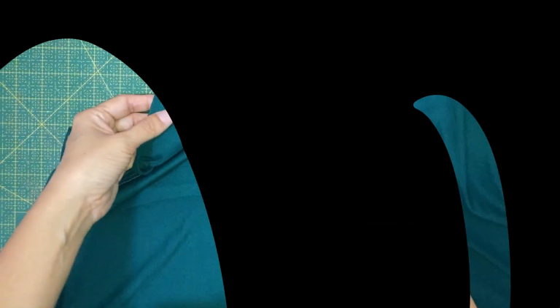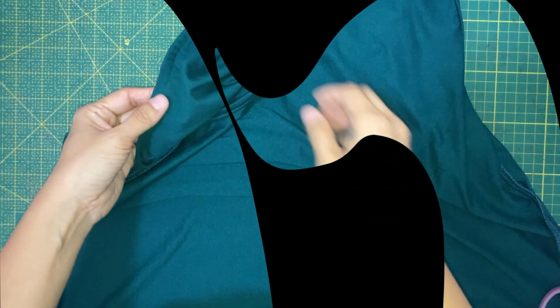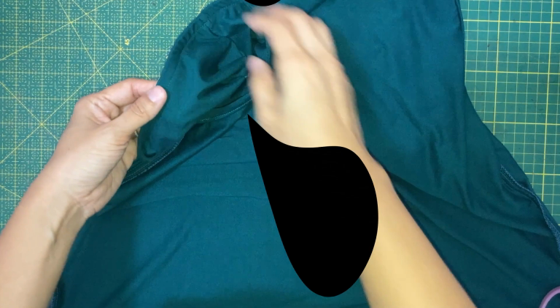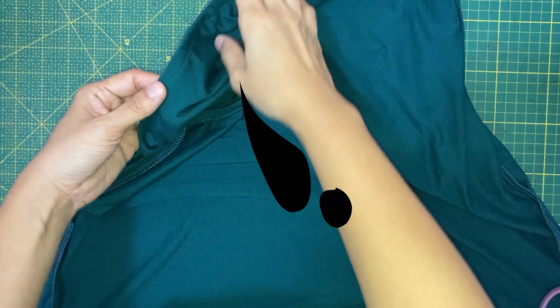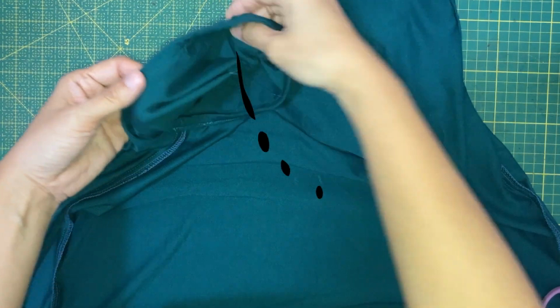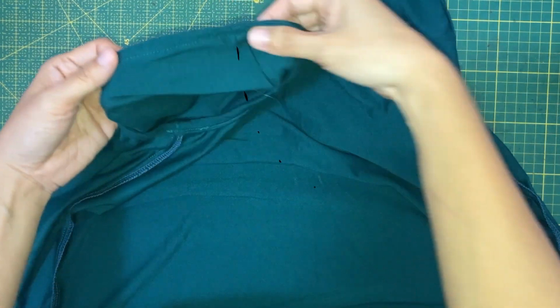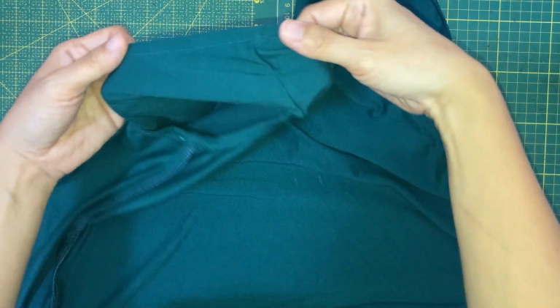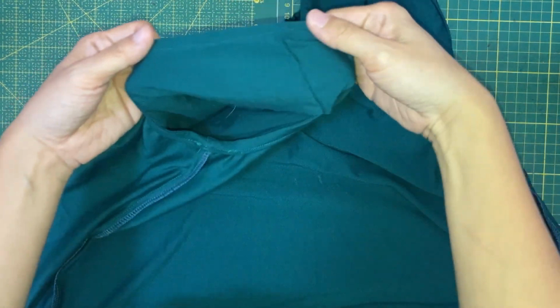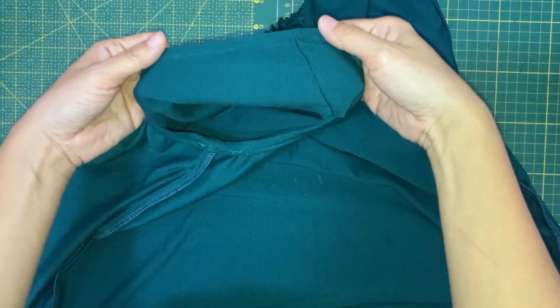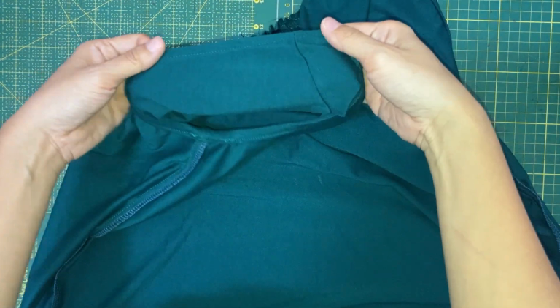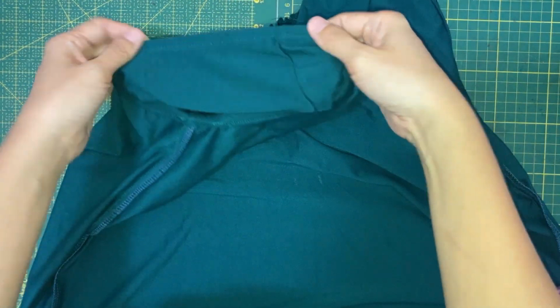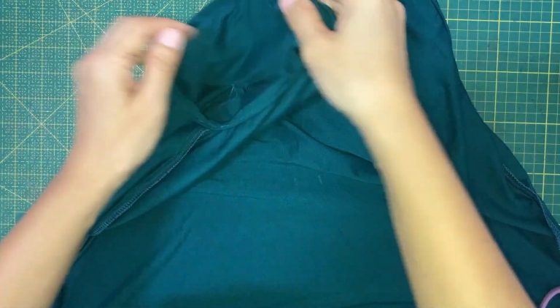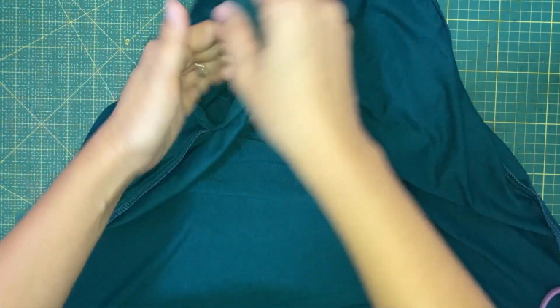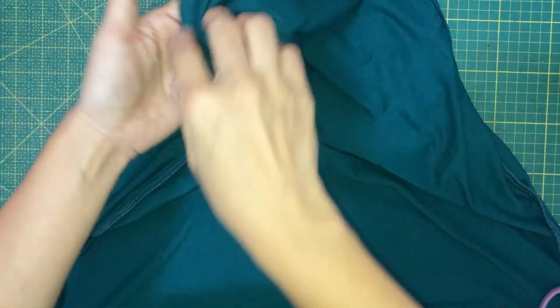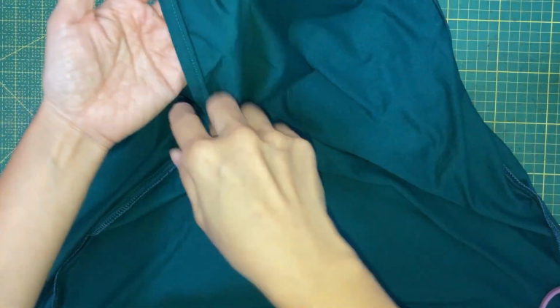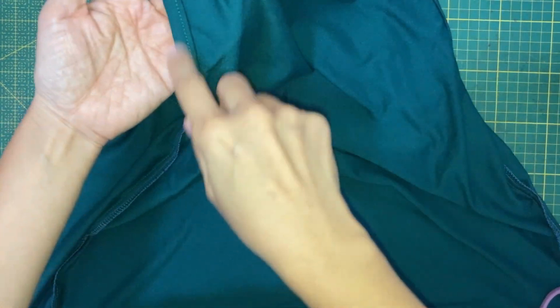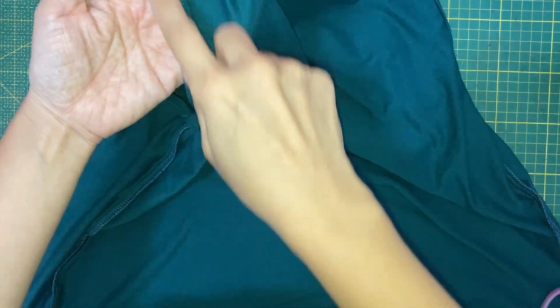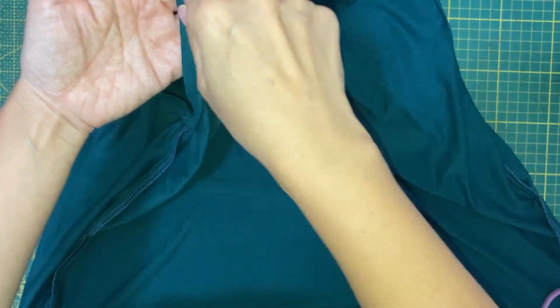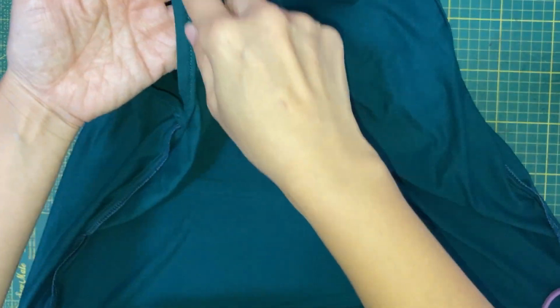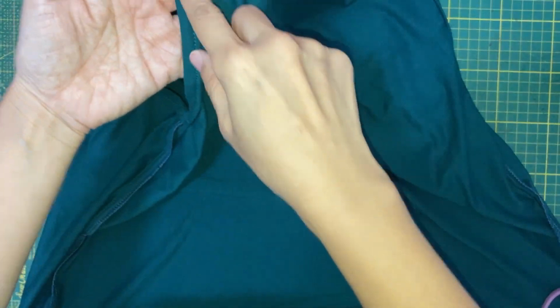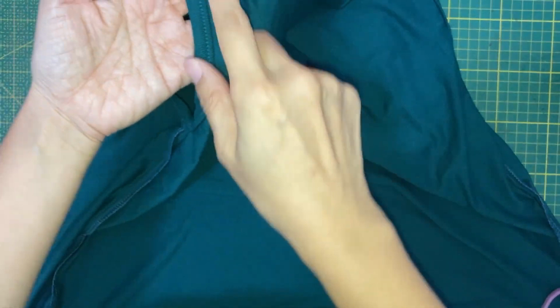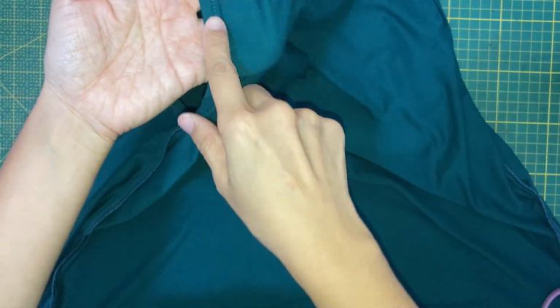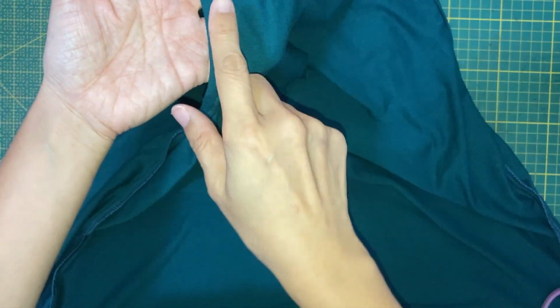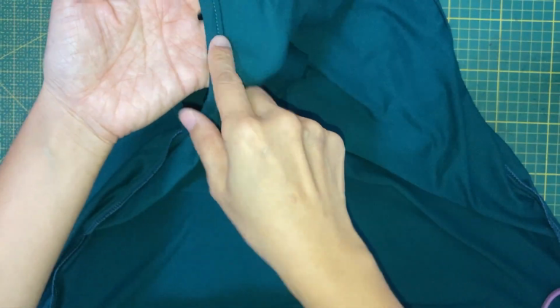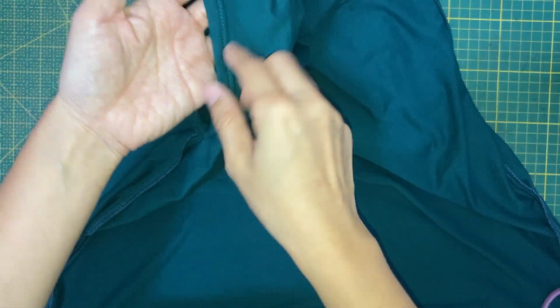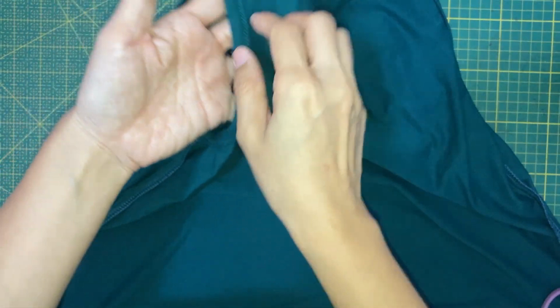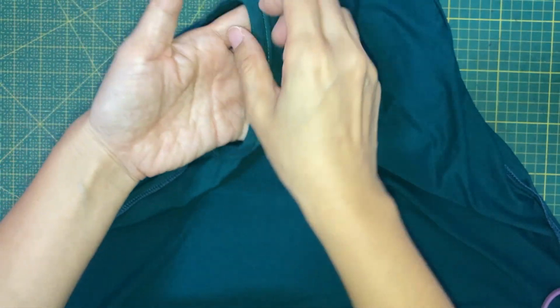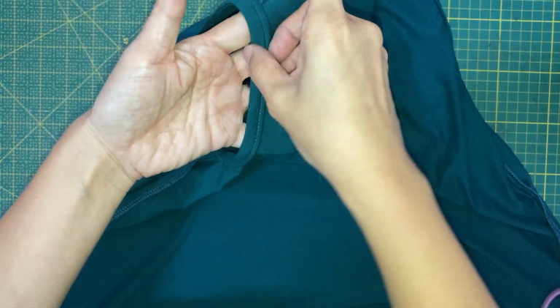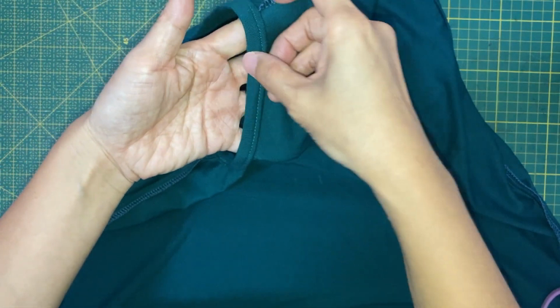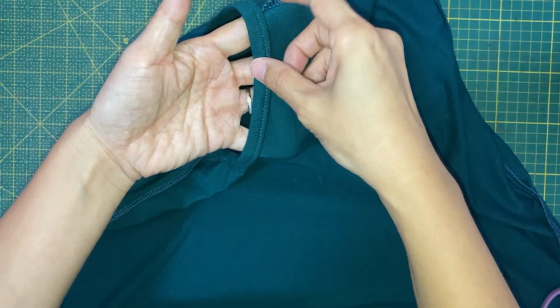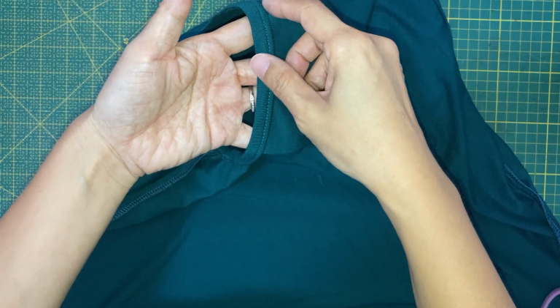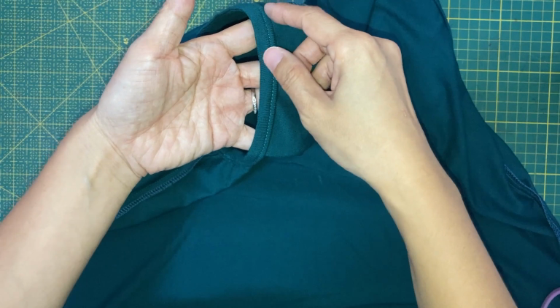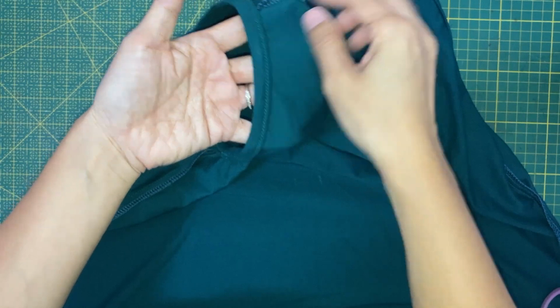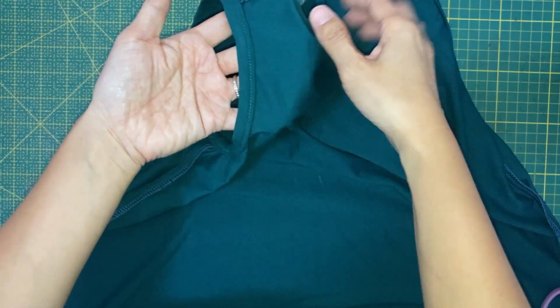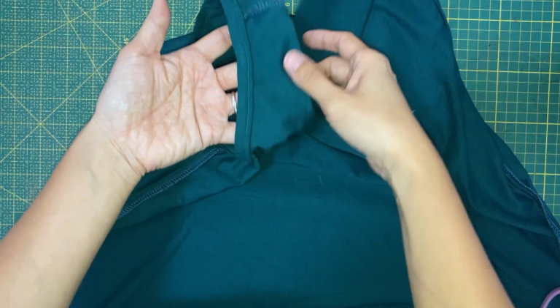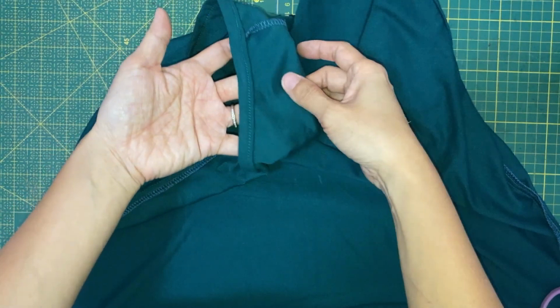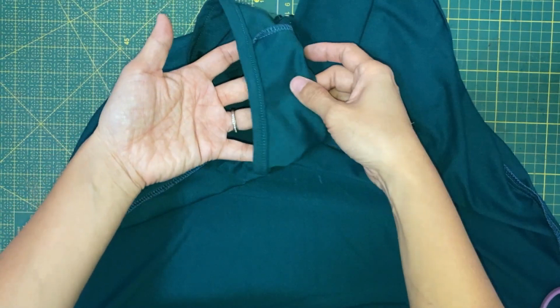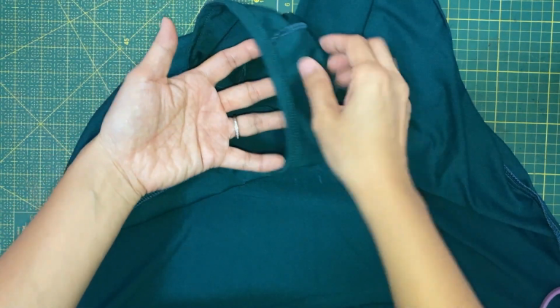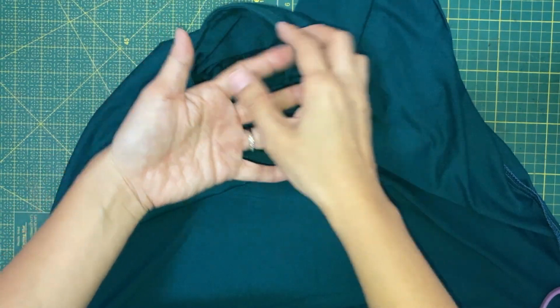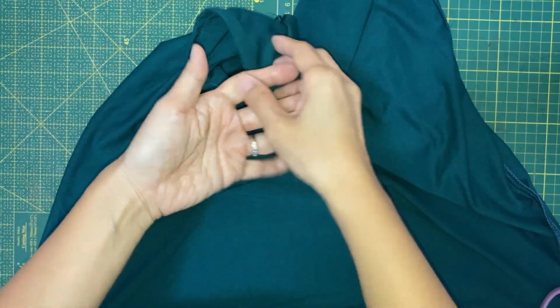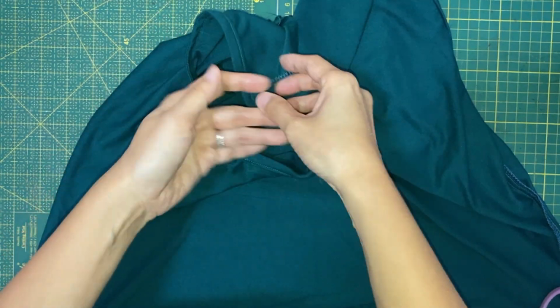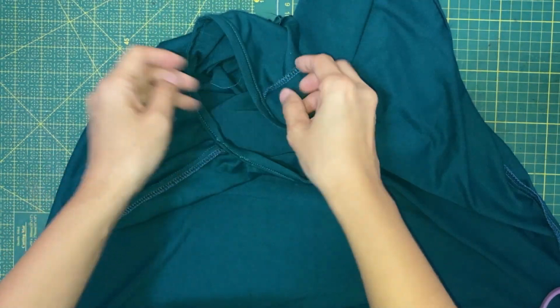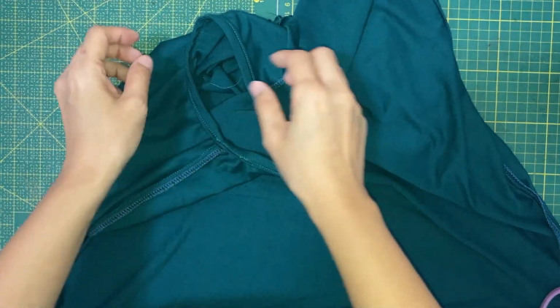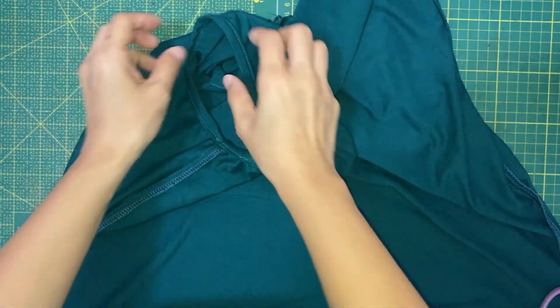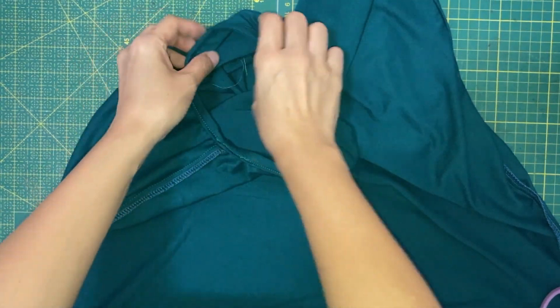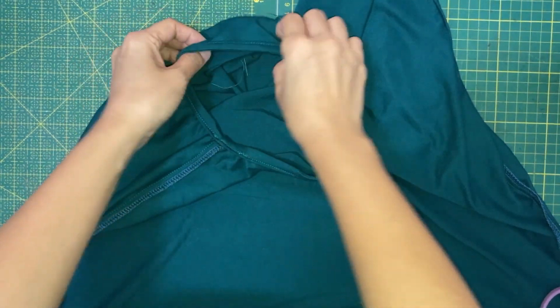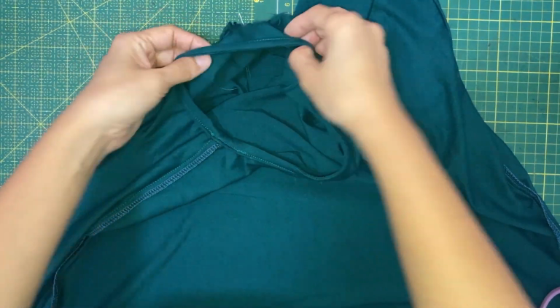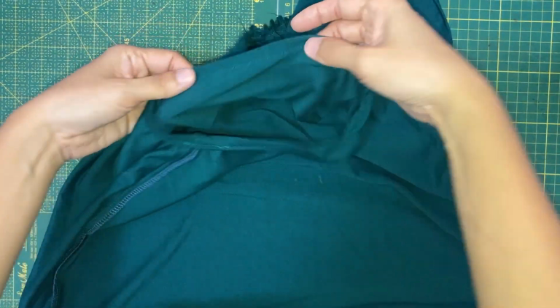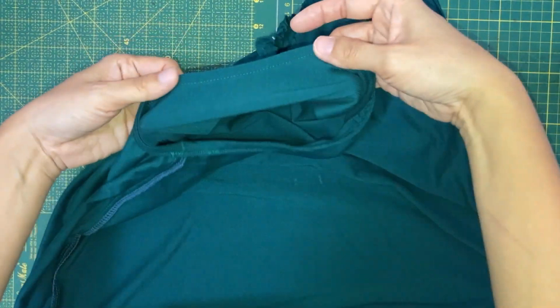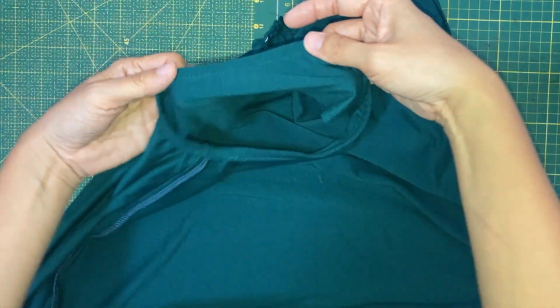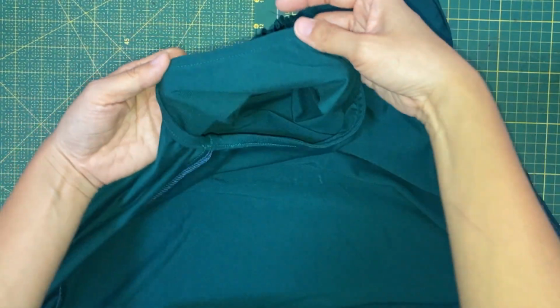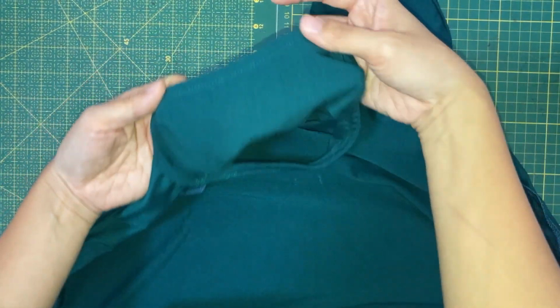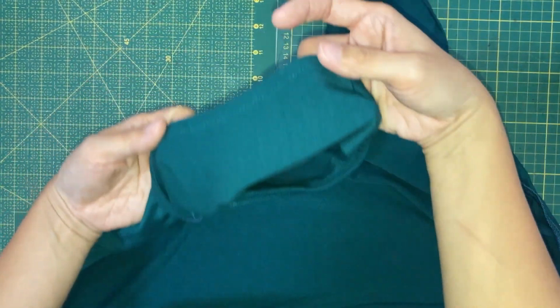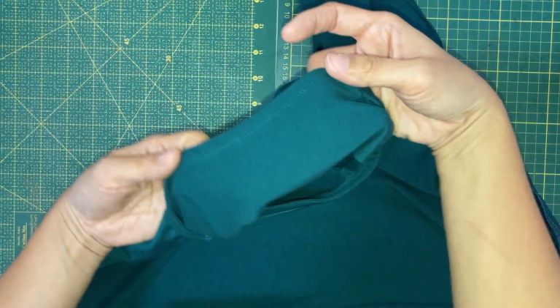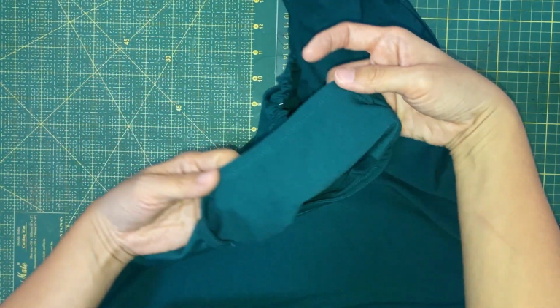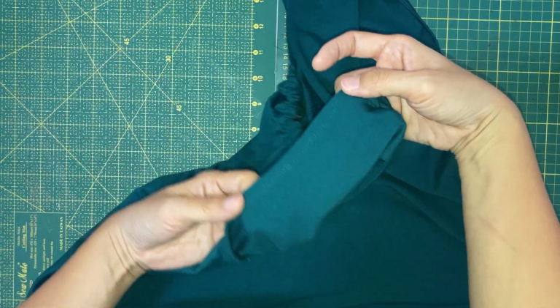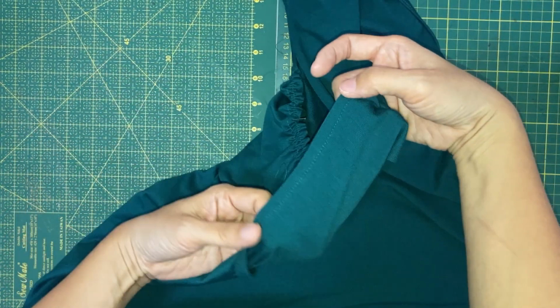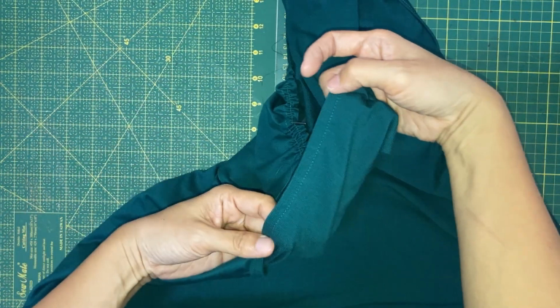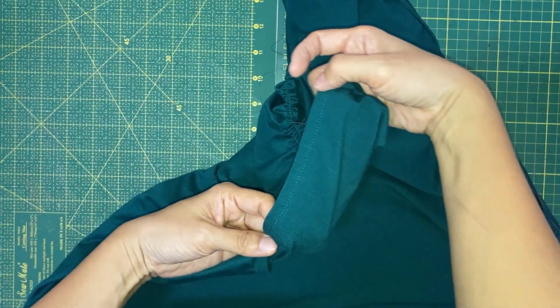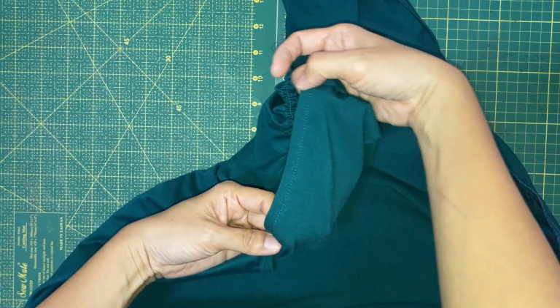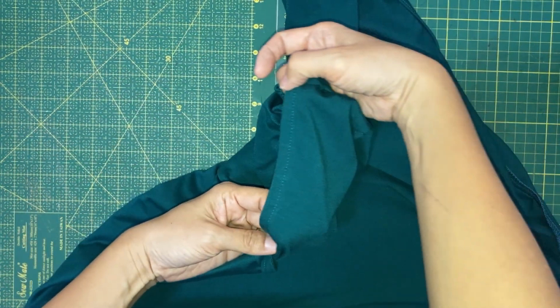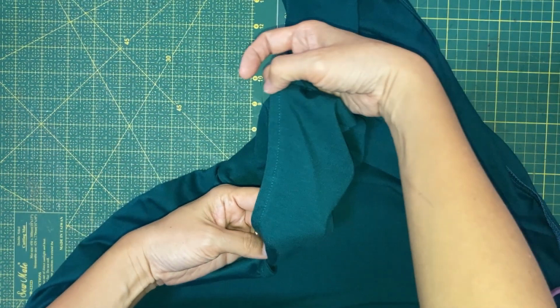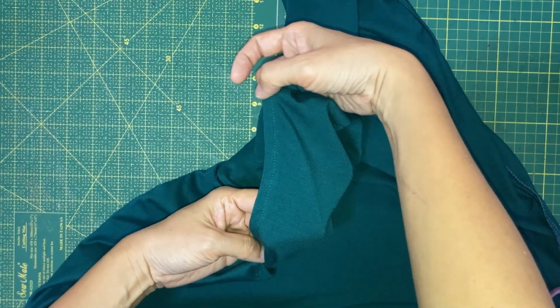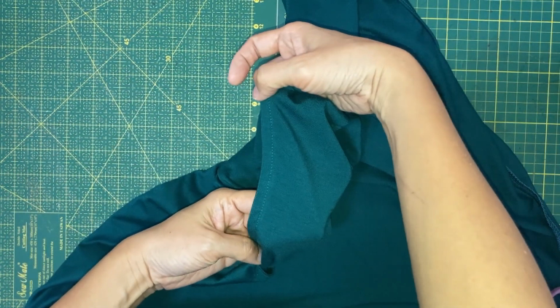Here we have done the armhole binding. This is the view from the wrong side and this is the view from the right side.